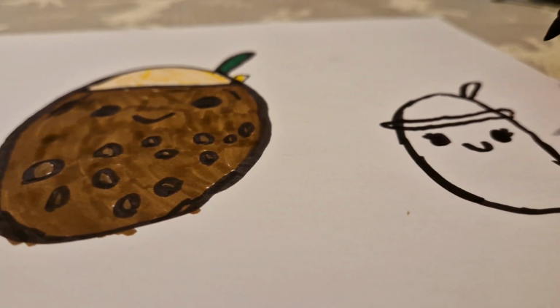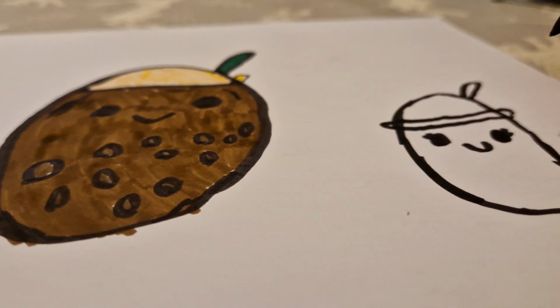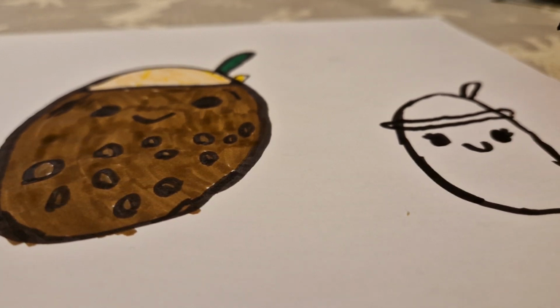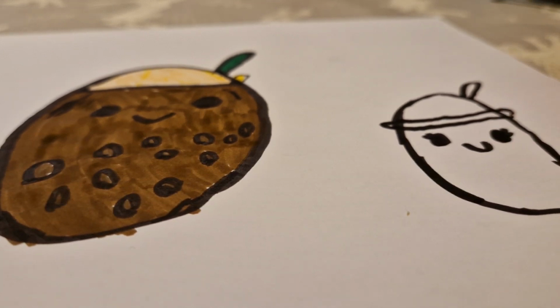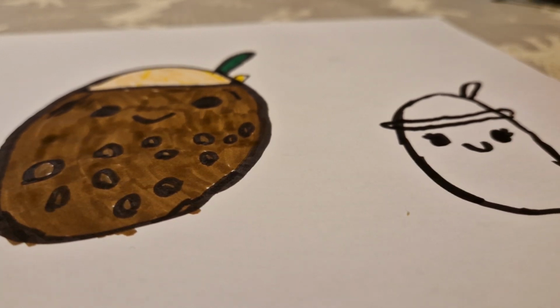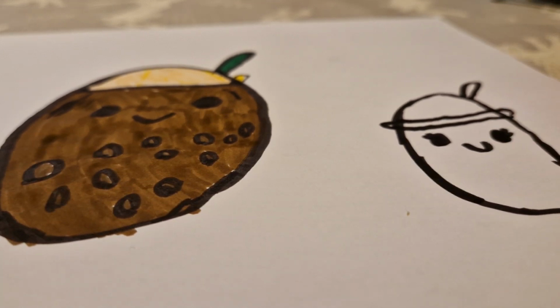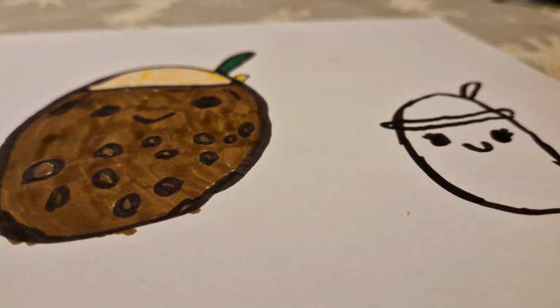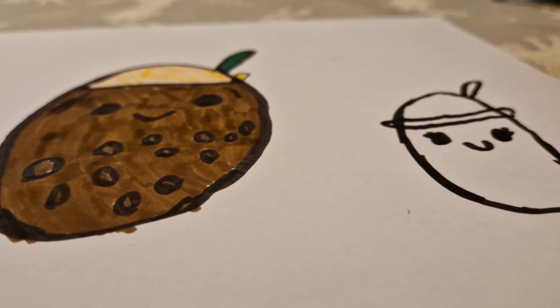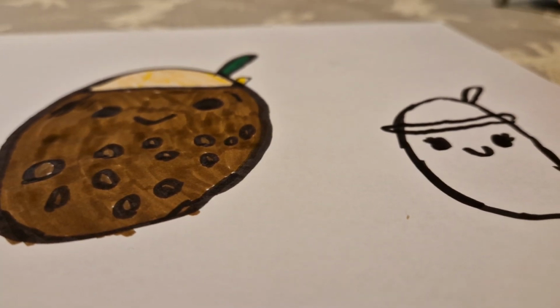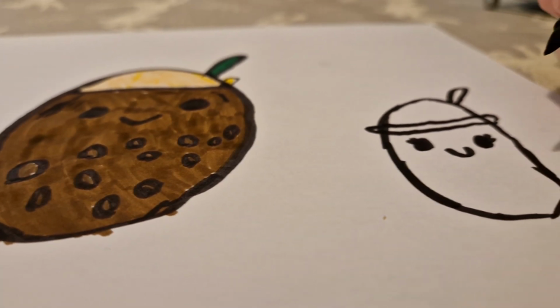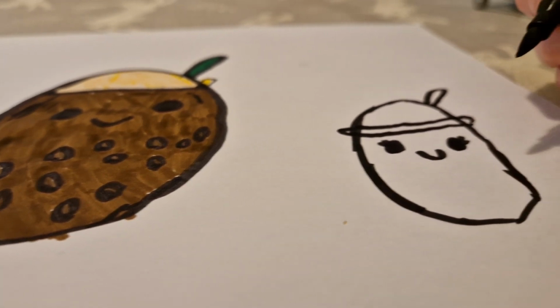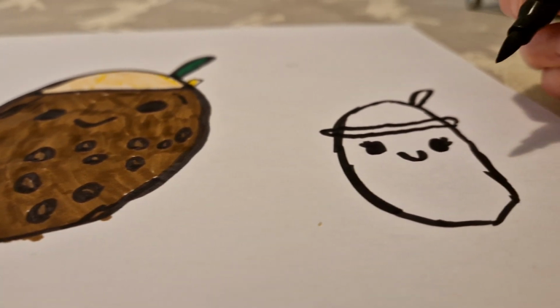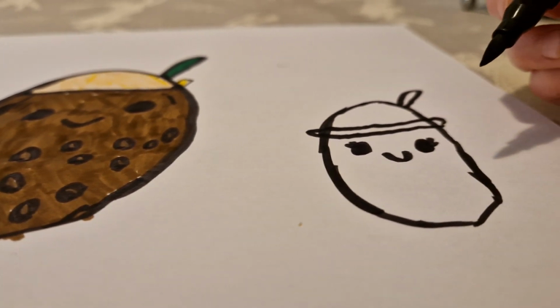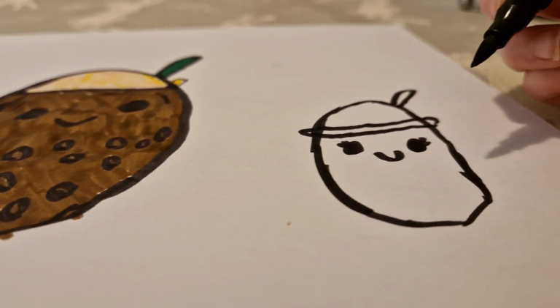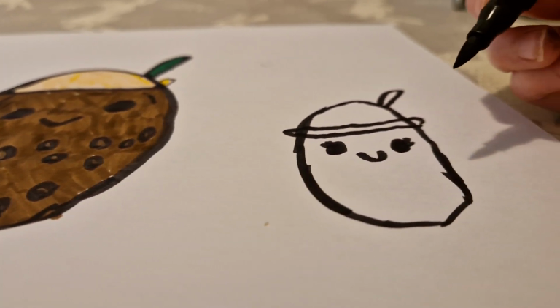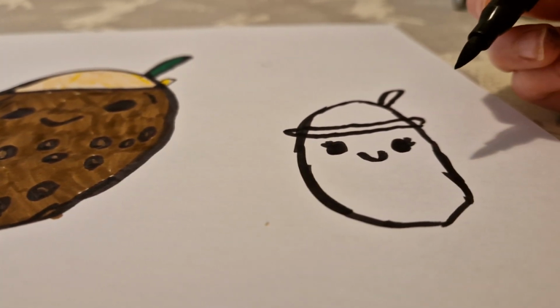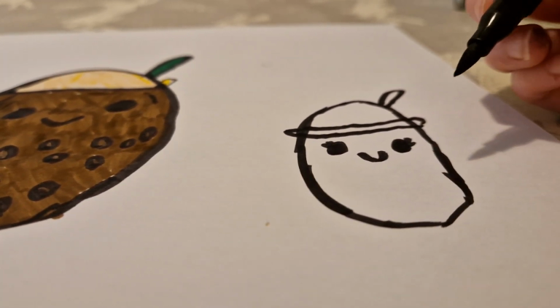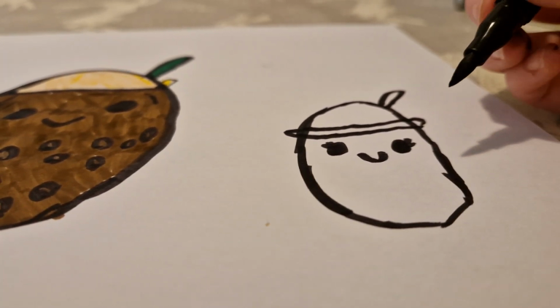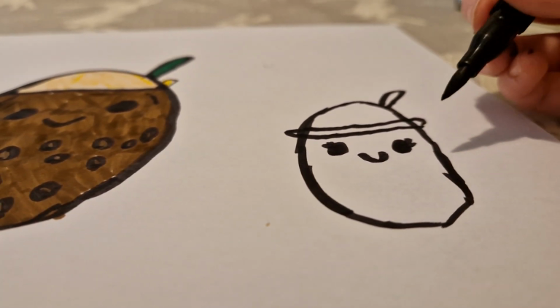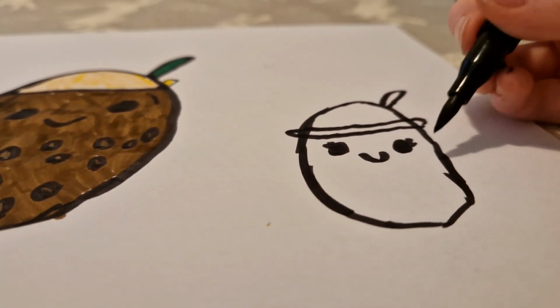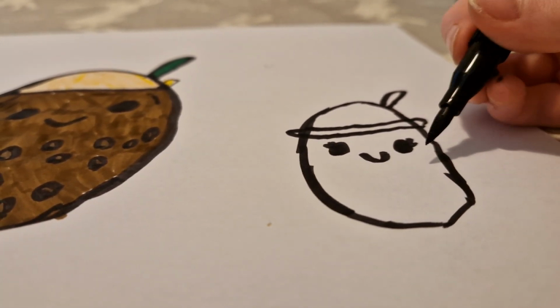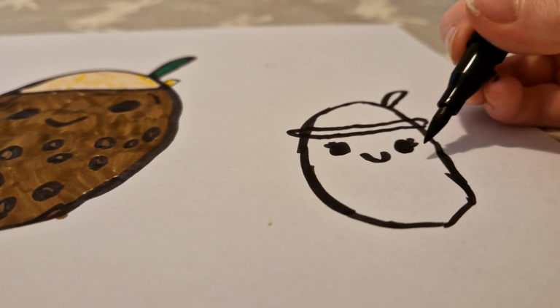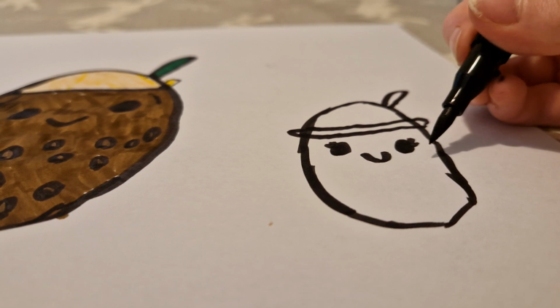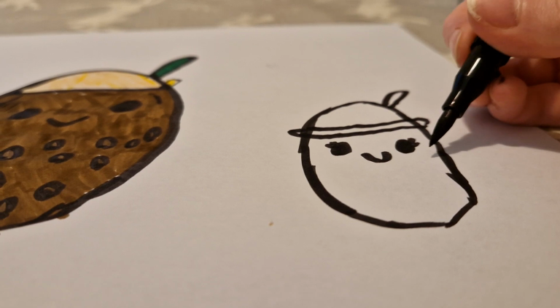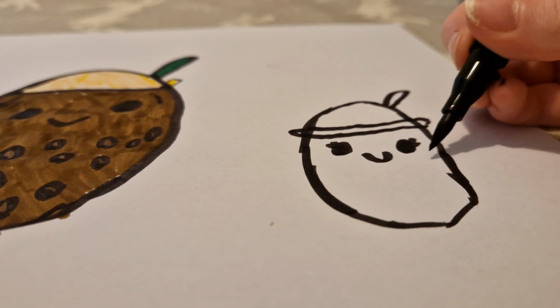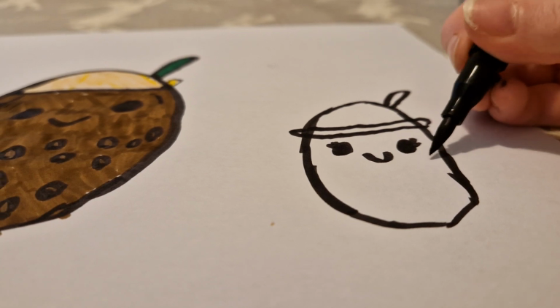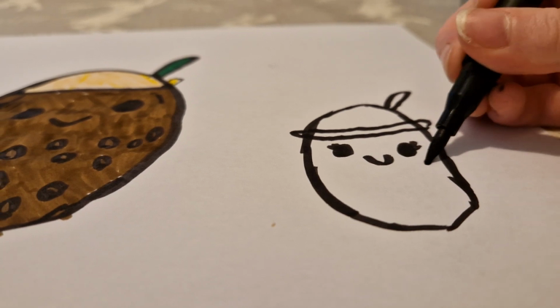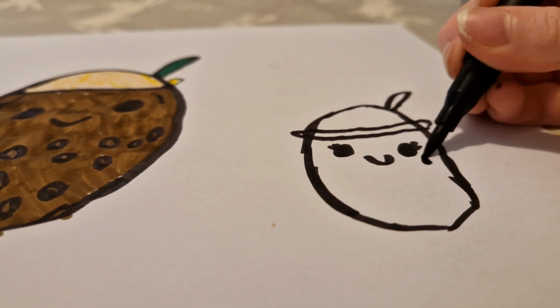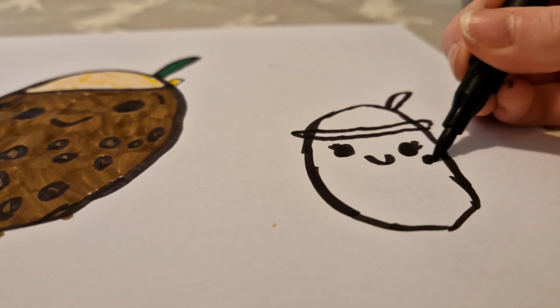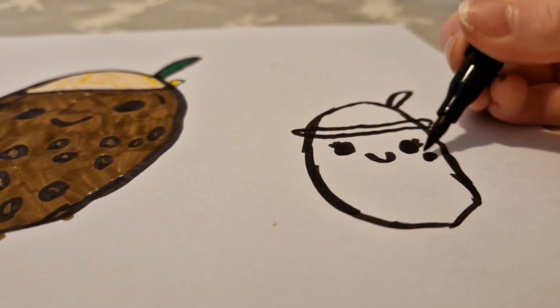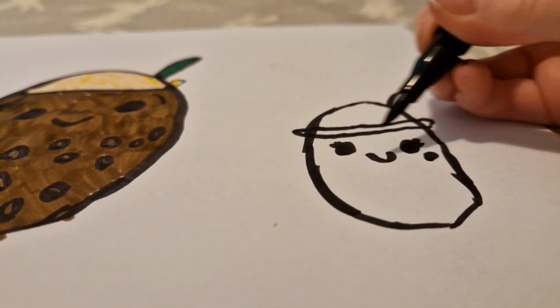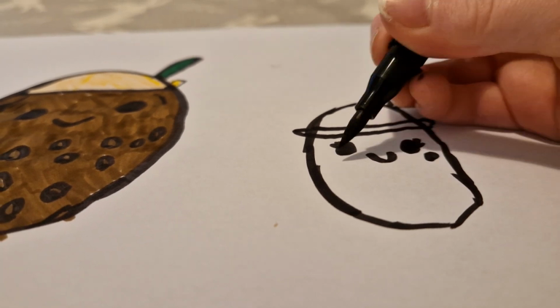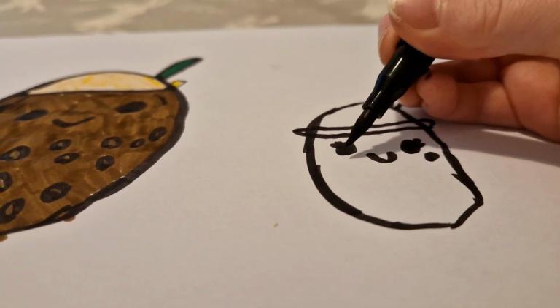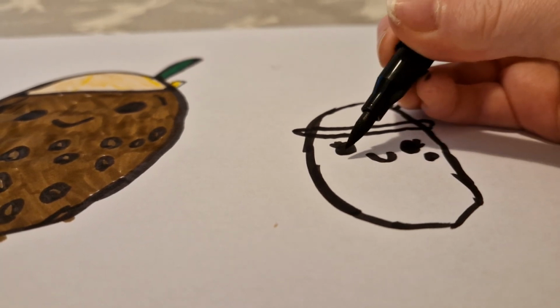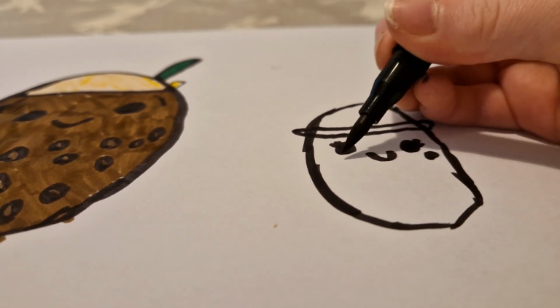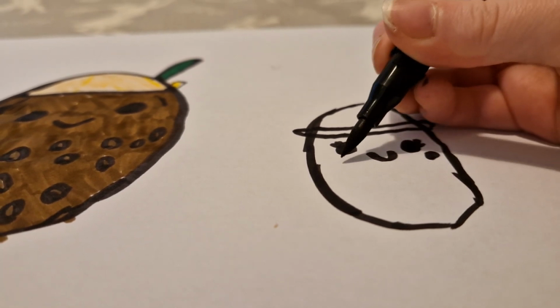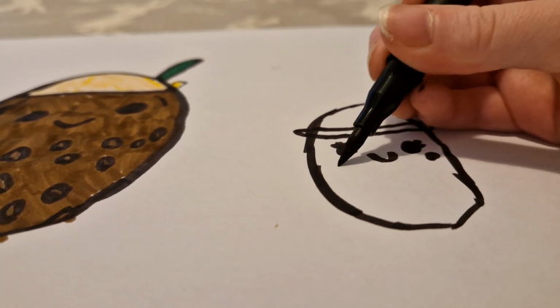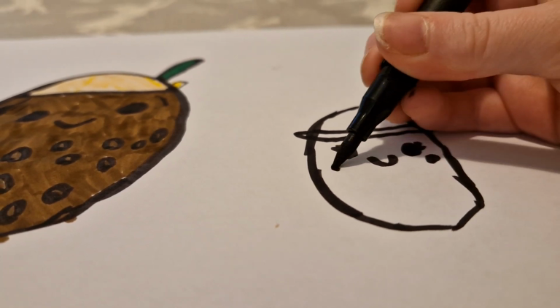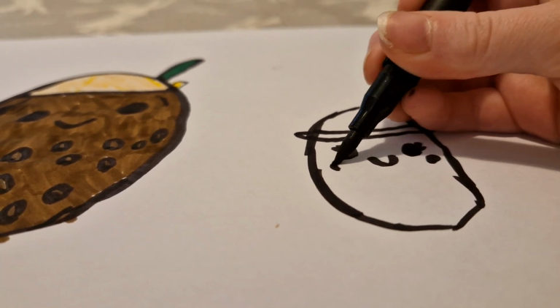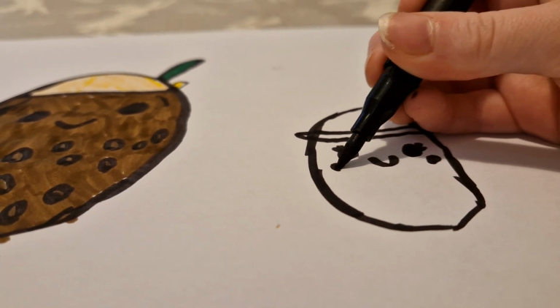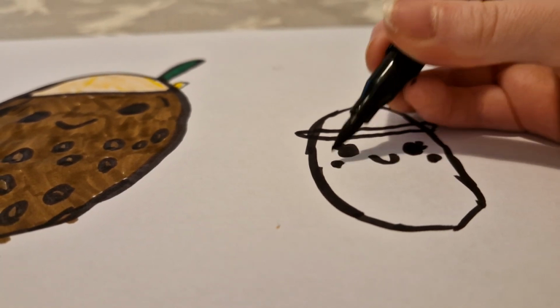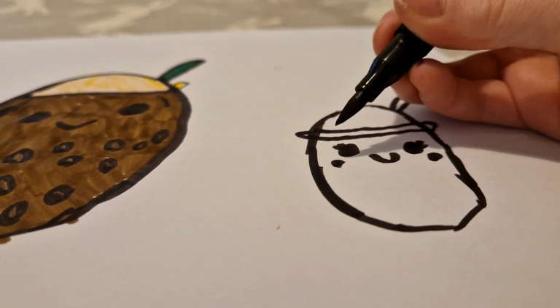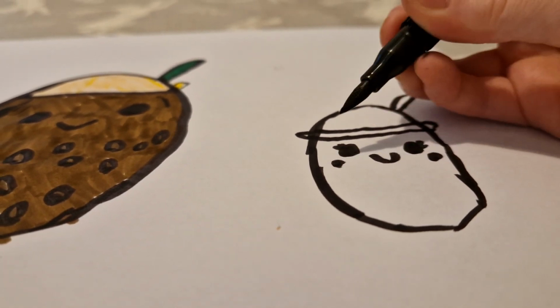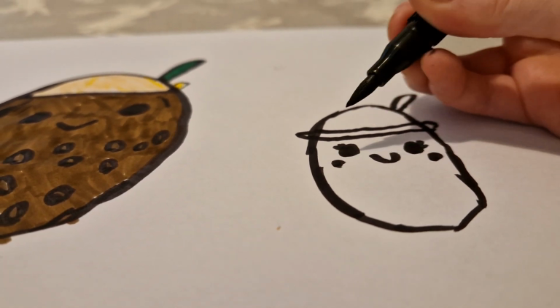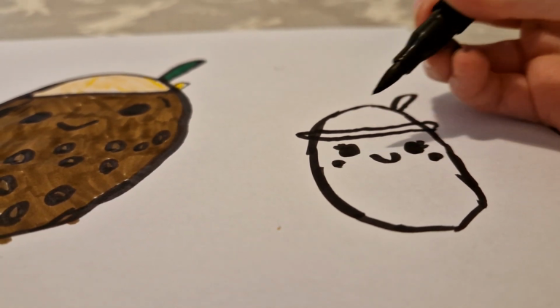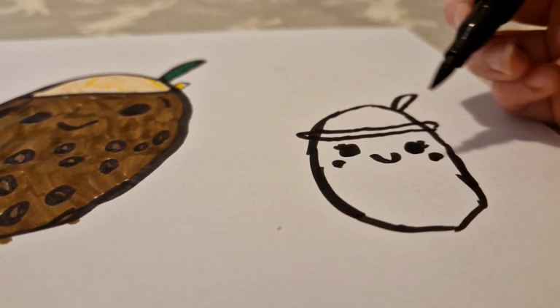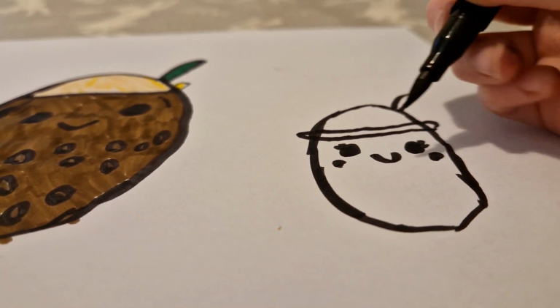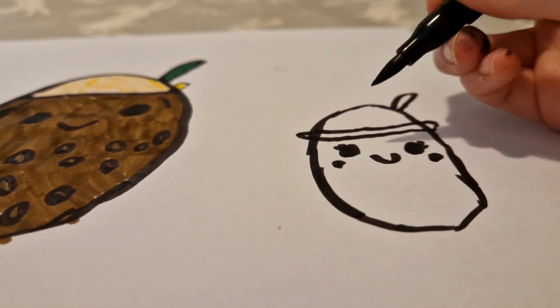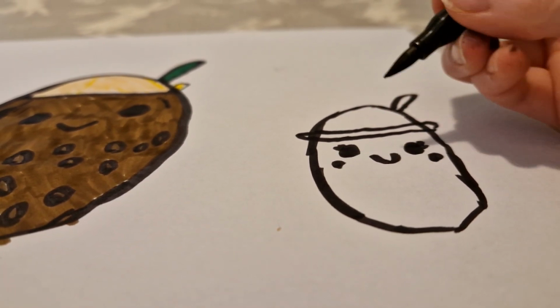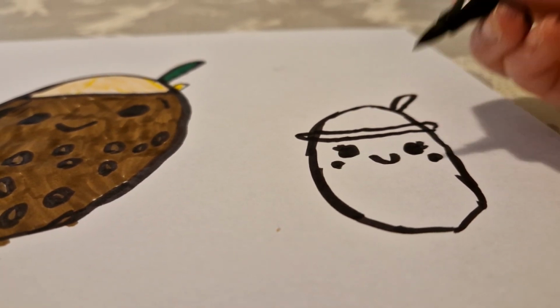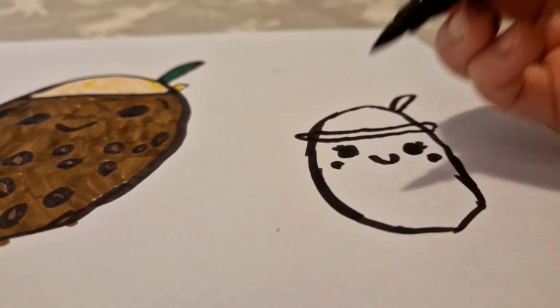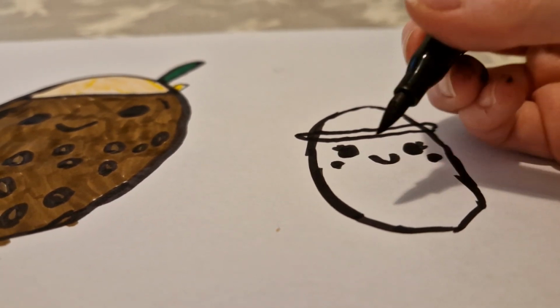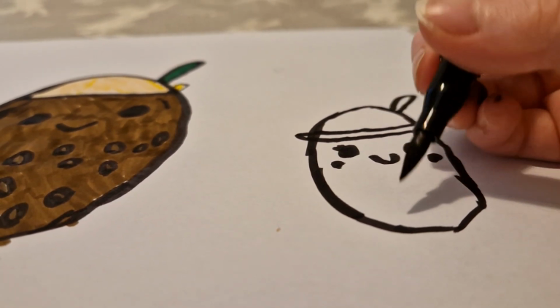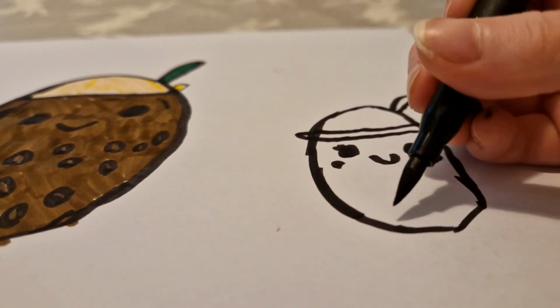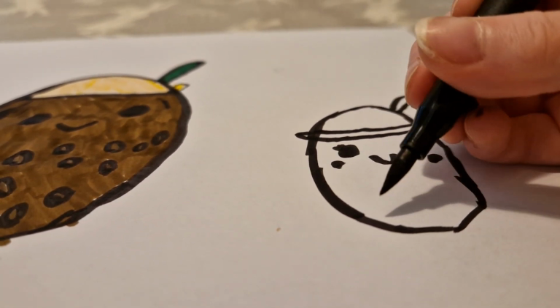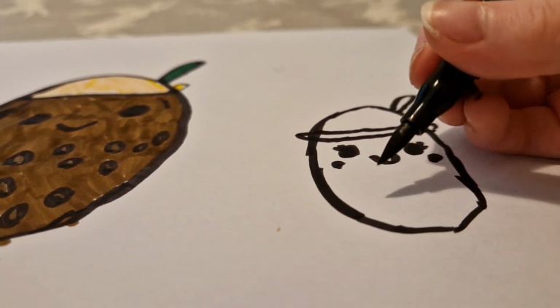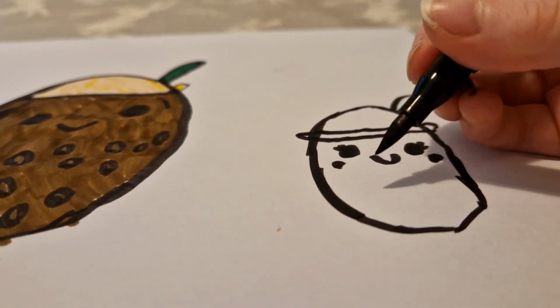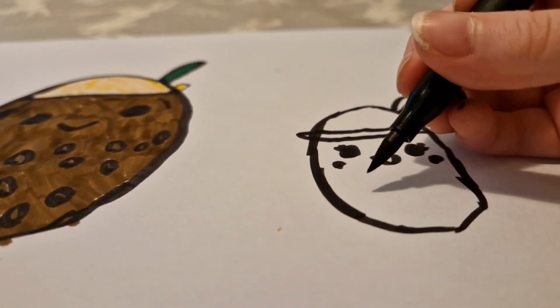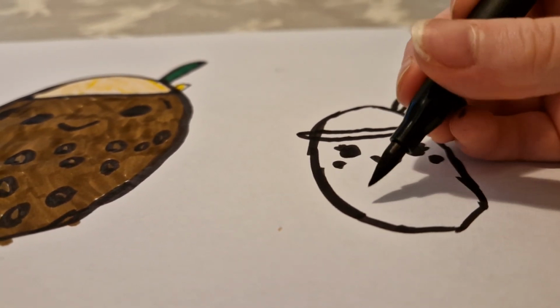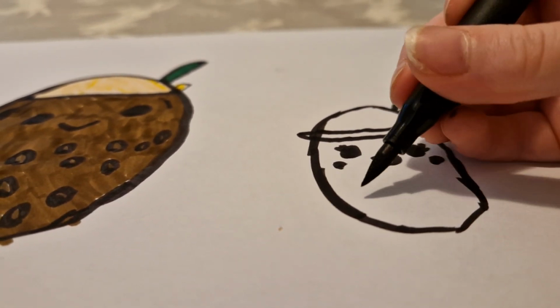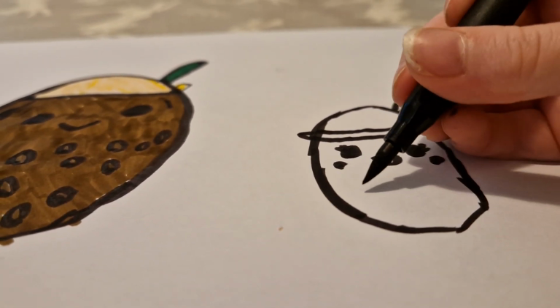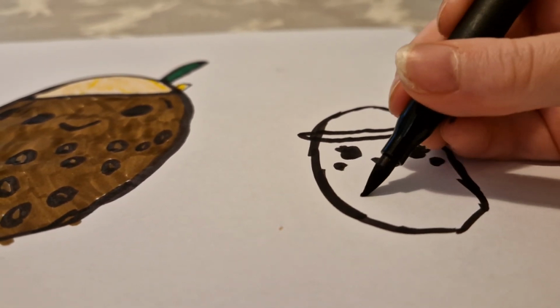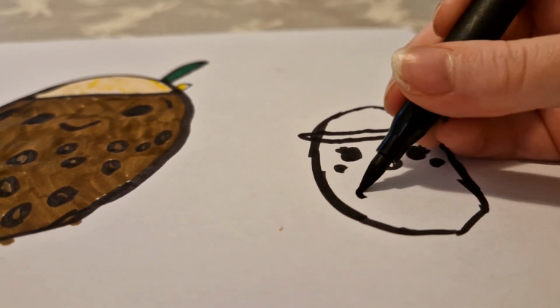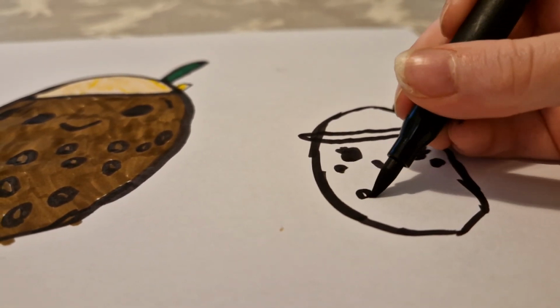I'm just gonna move the camera over so you can see. I don't know if she has cheeks but I want to draw cheeks — because why not, she's a girl, so she just has cheeks.